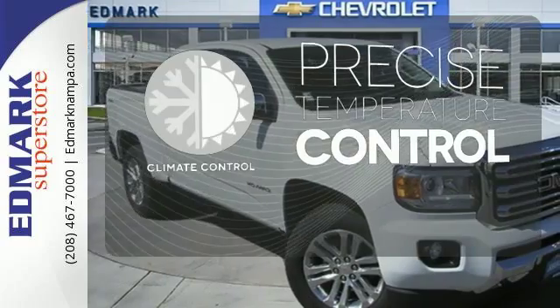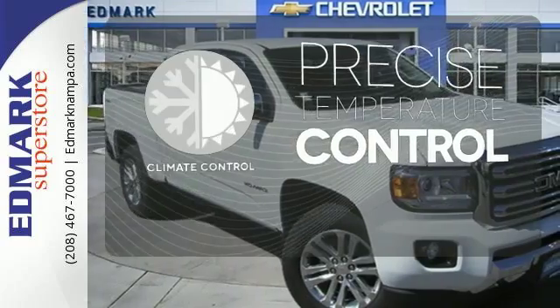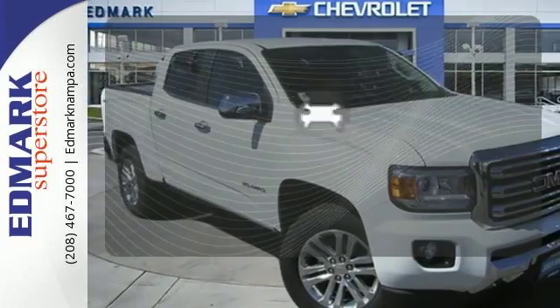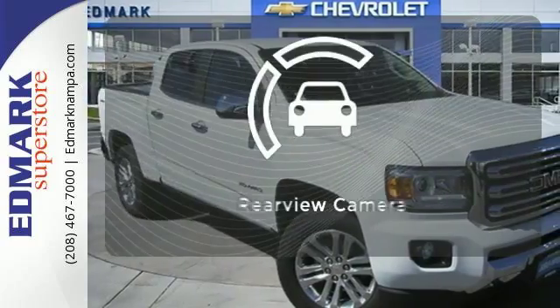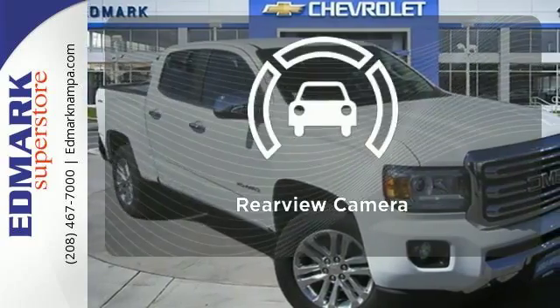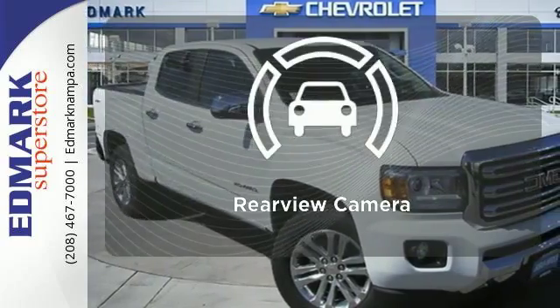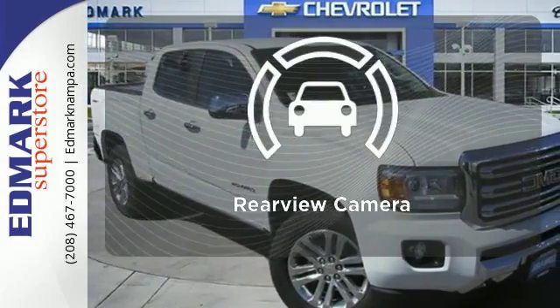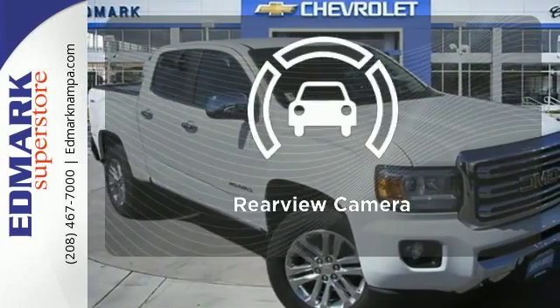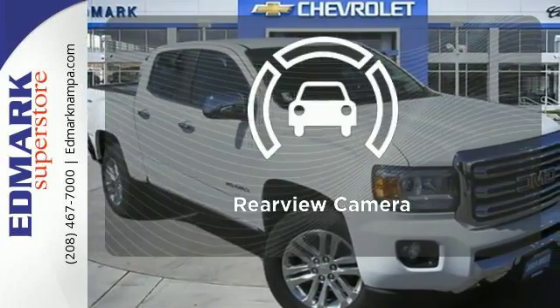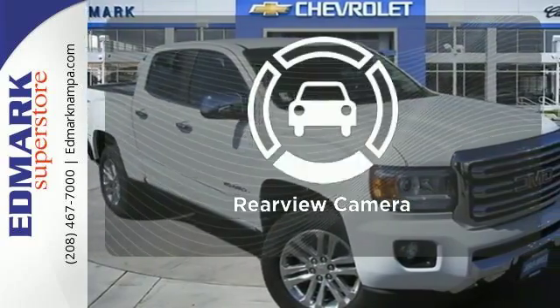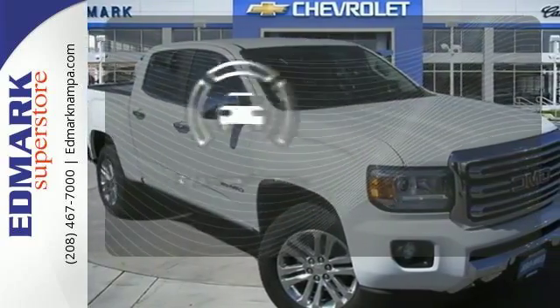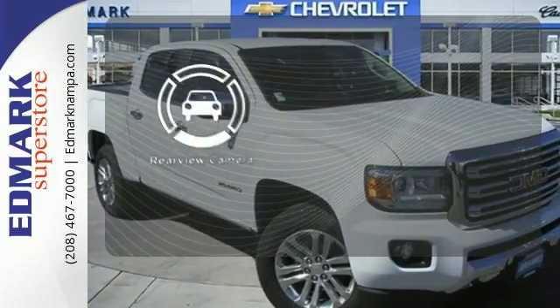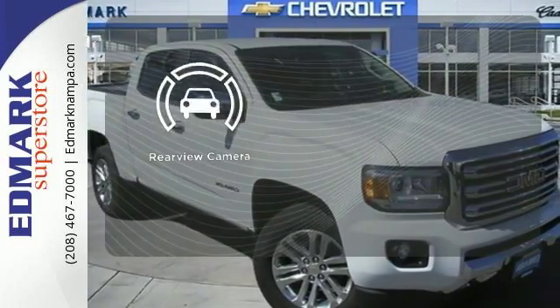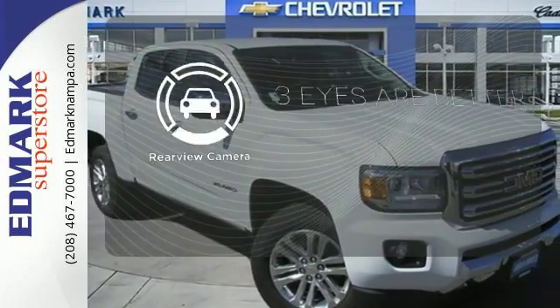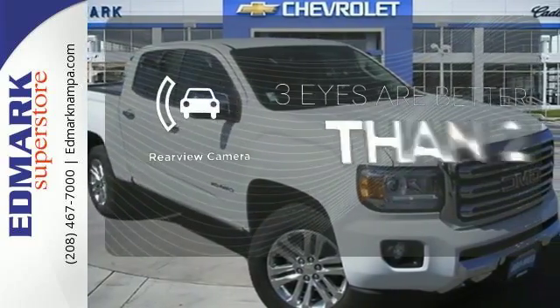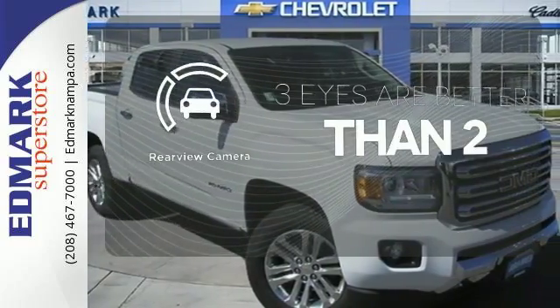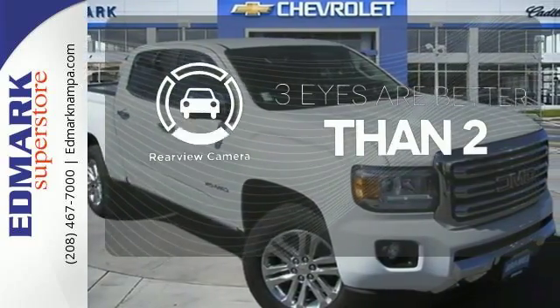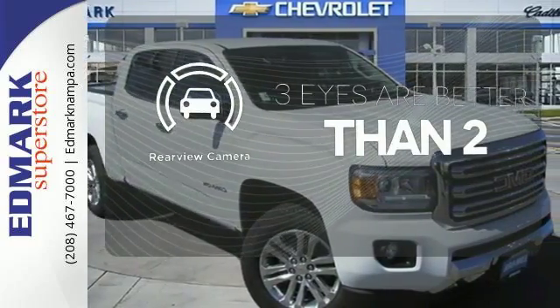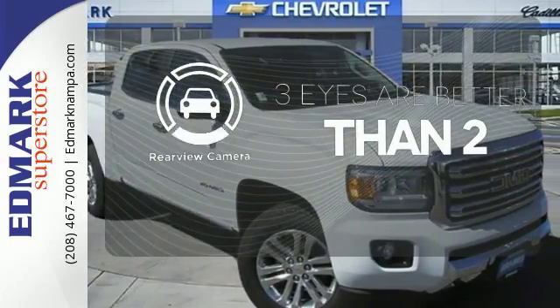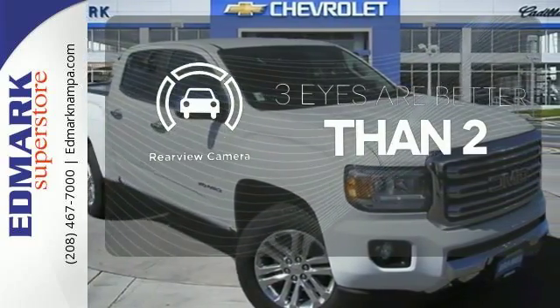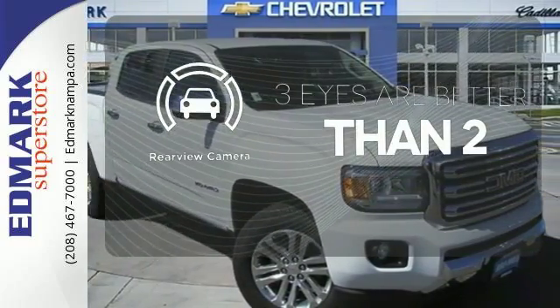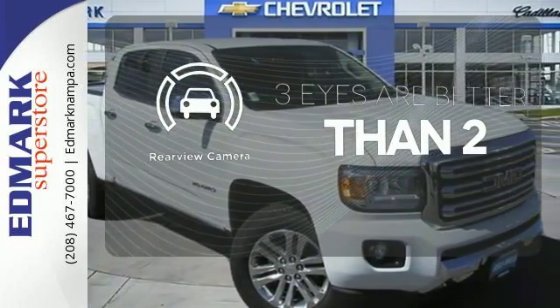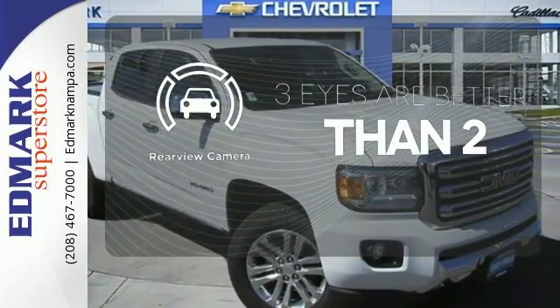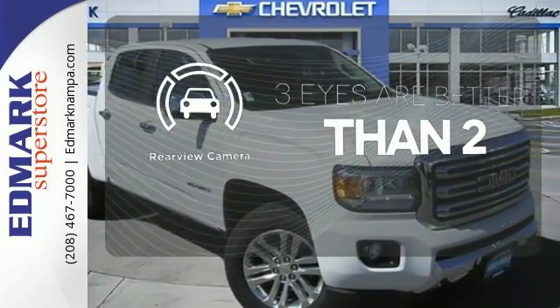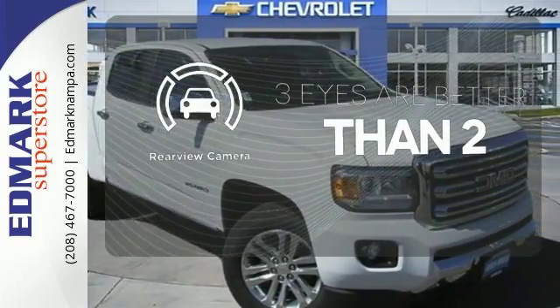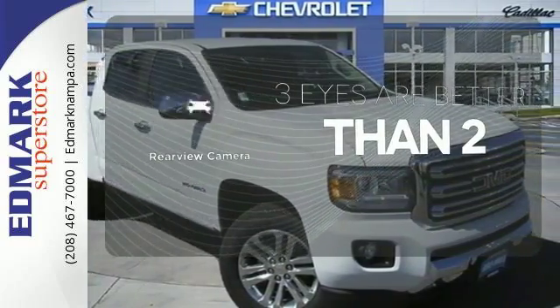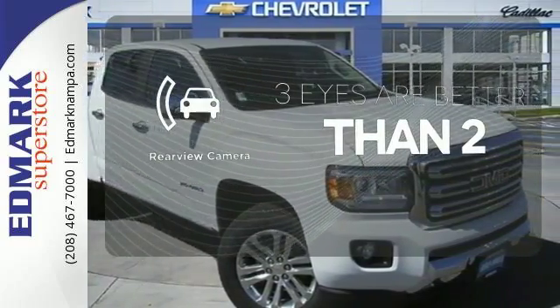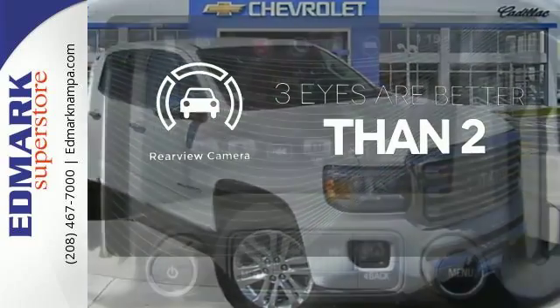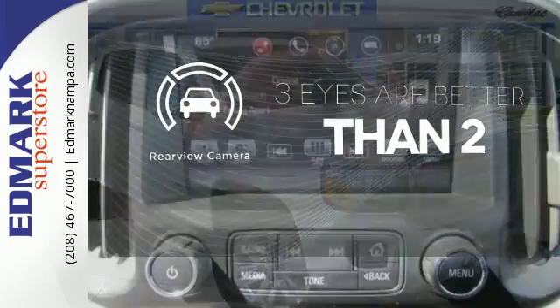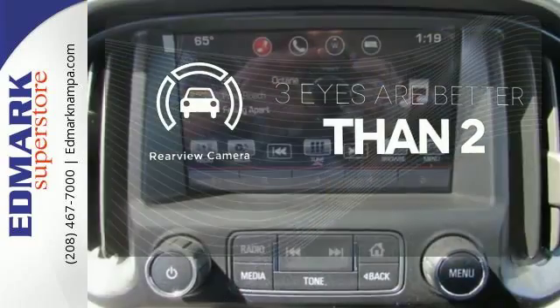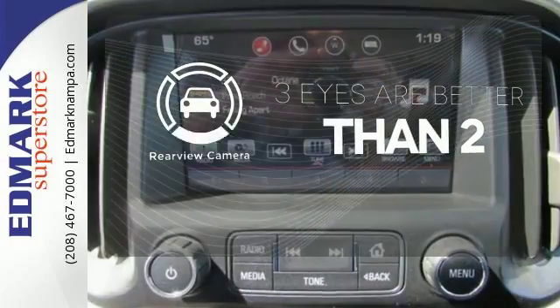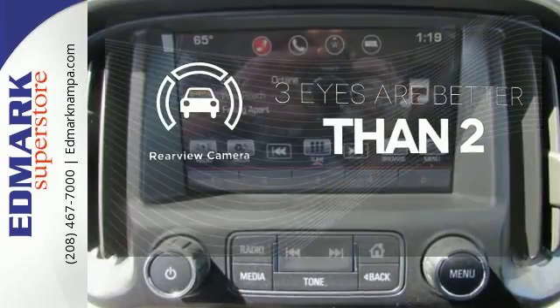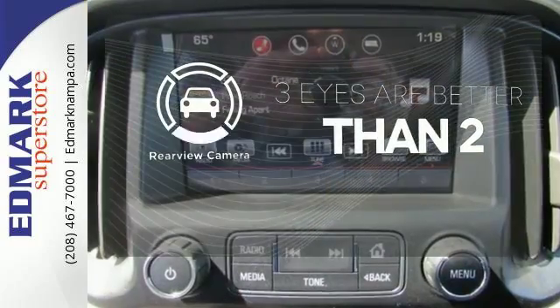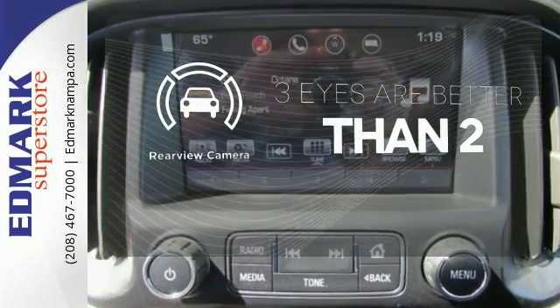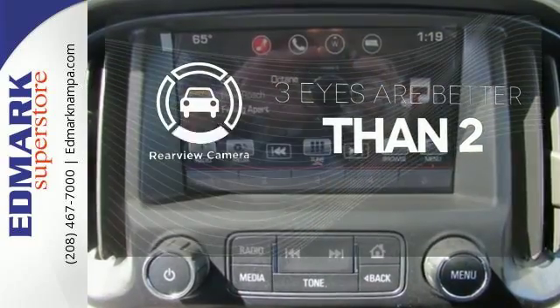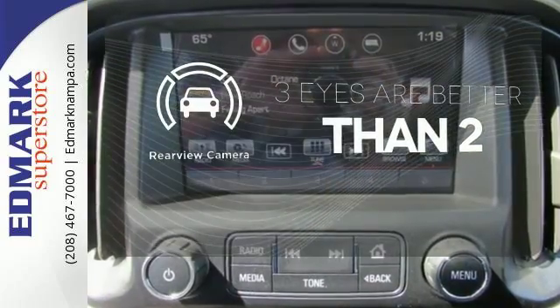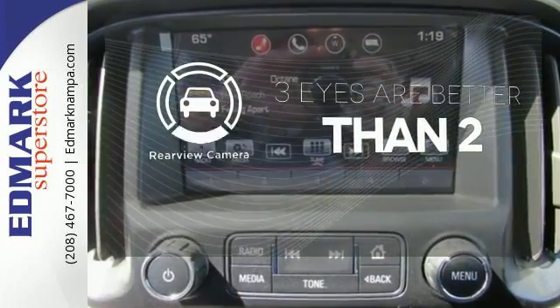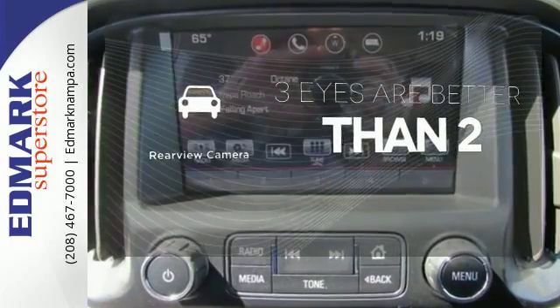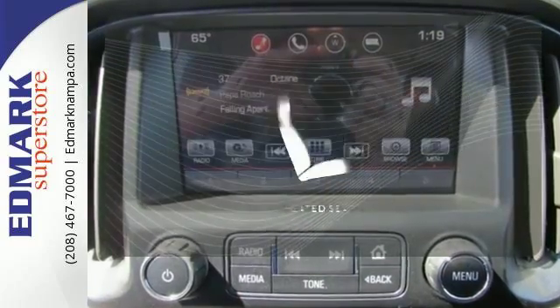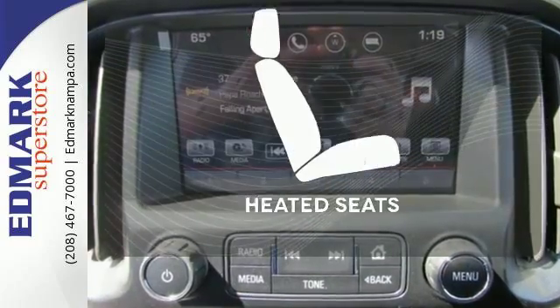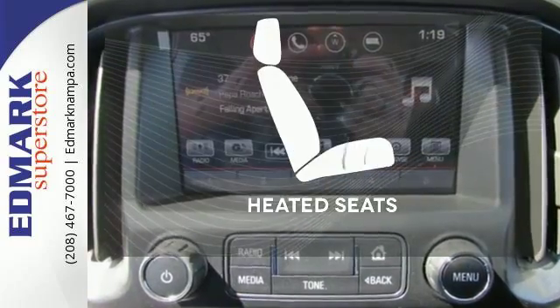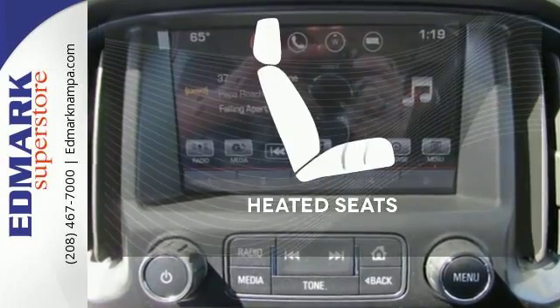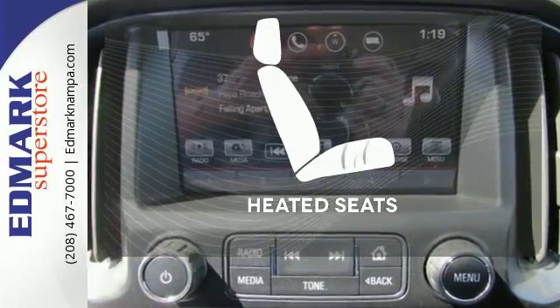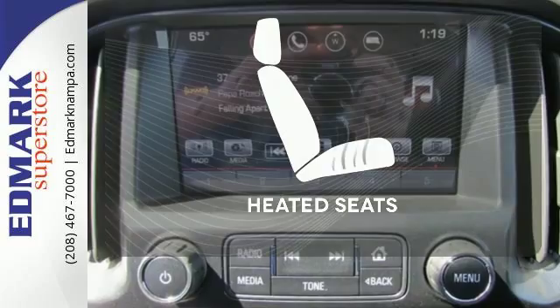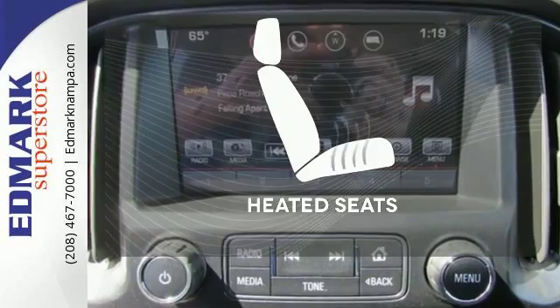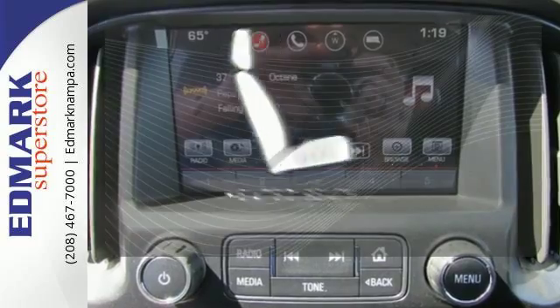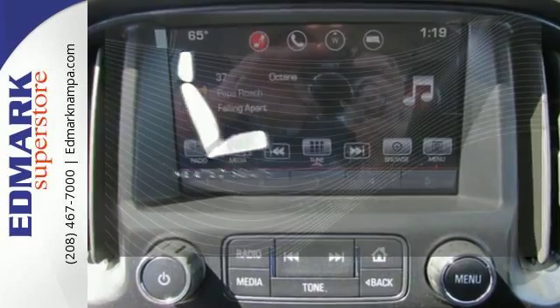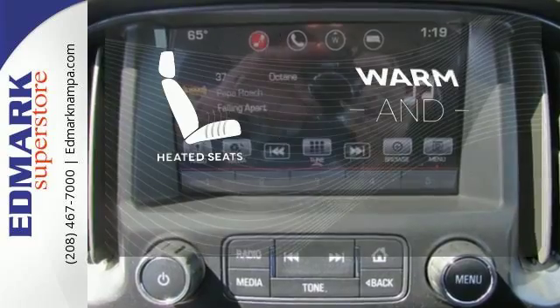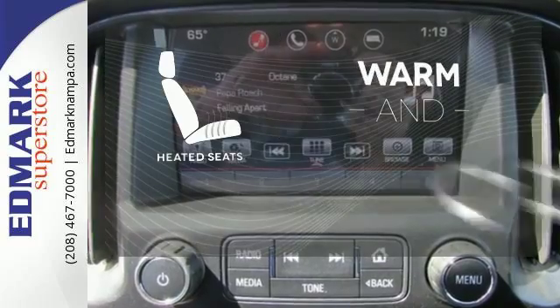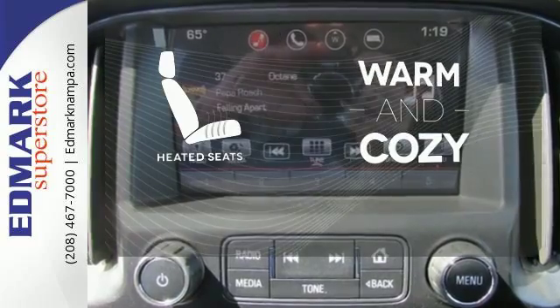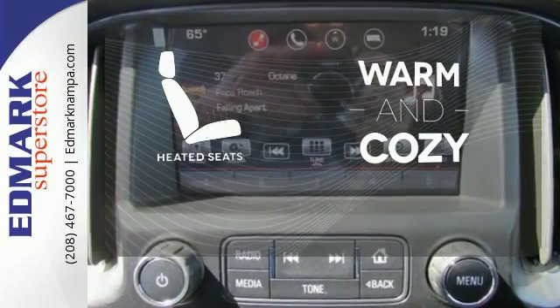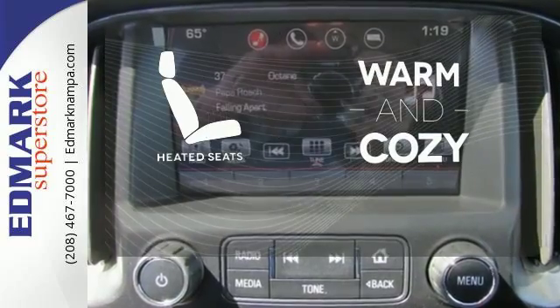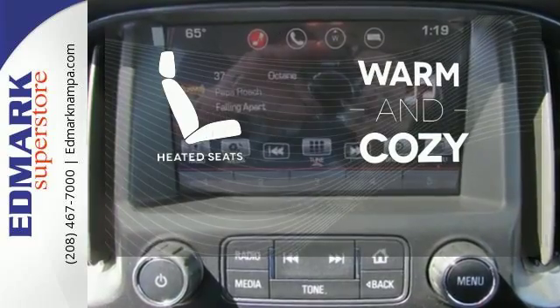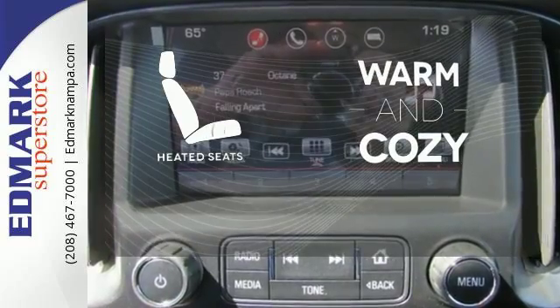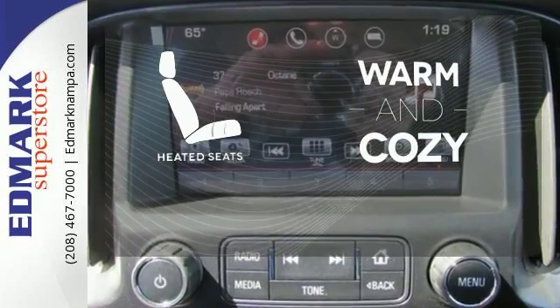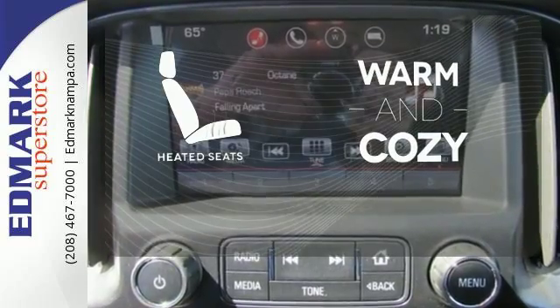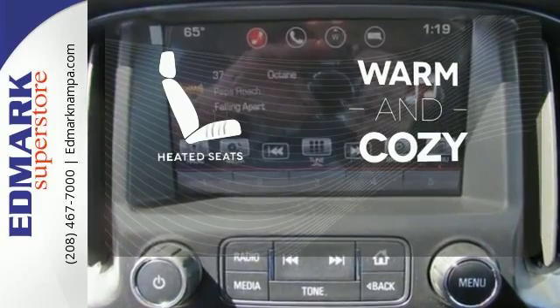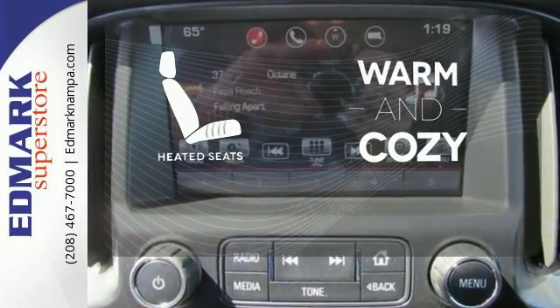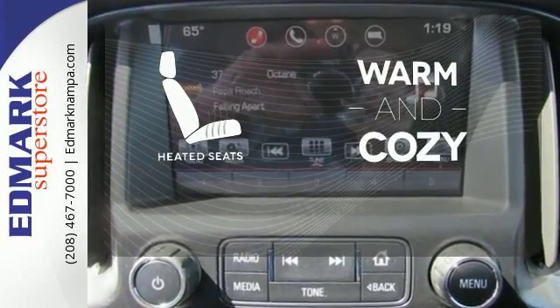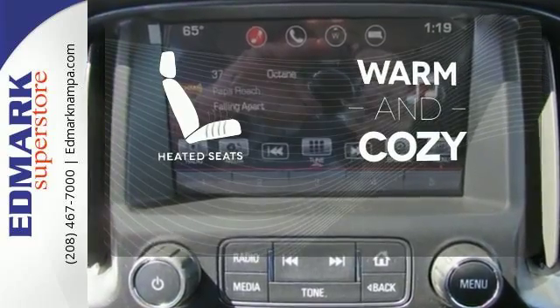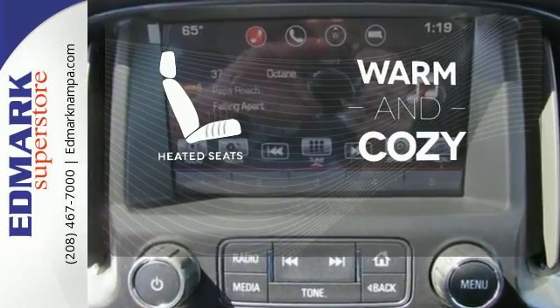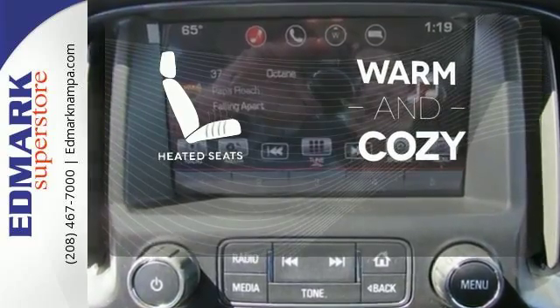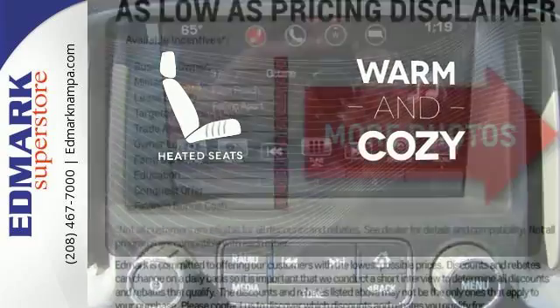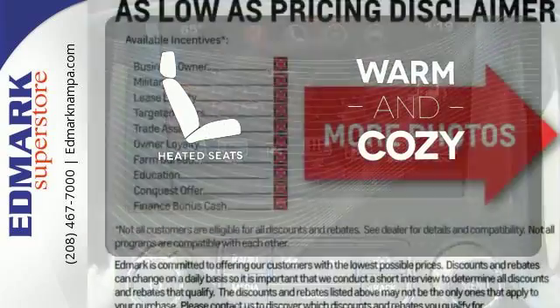The backup camera gives you a clear picture of what is behind you. Wrap yourself in the comfort of heated seats.